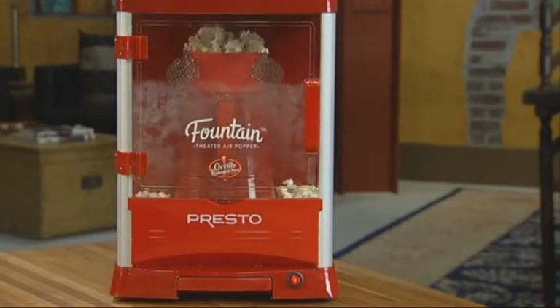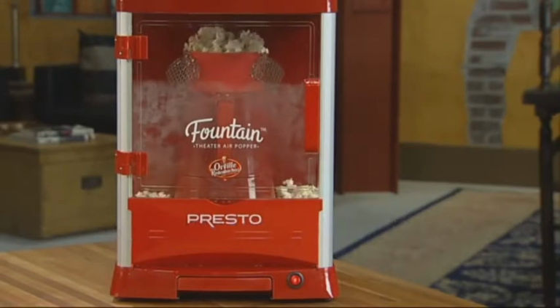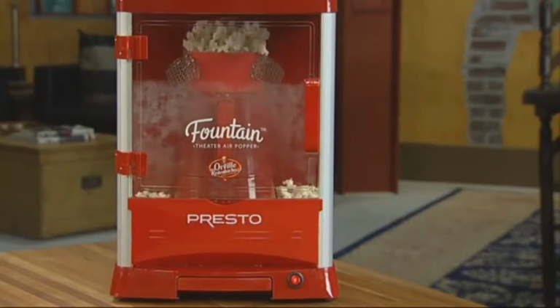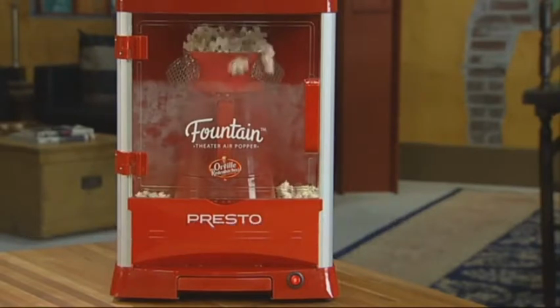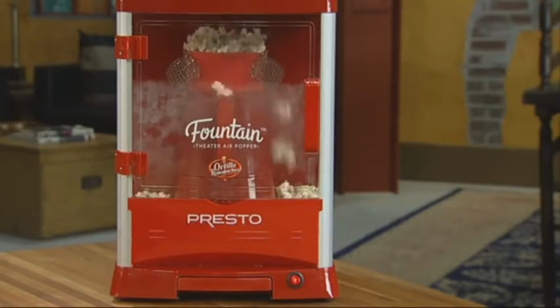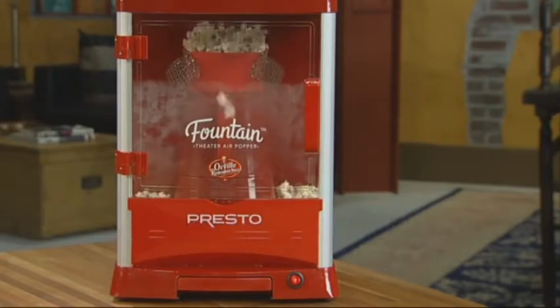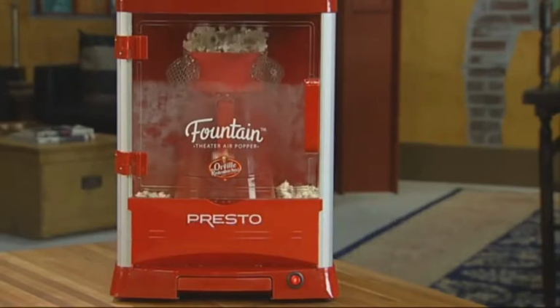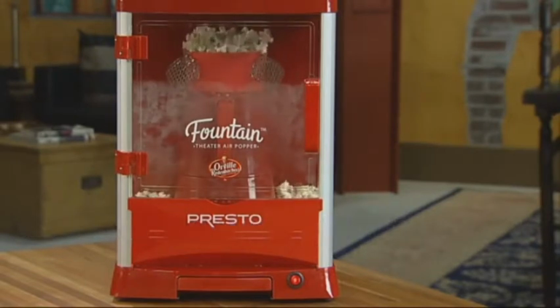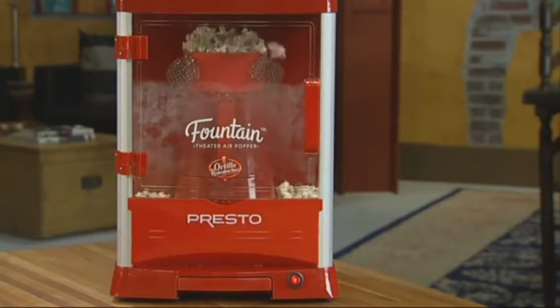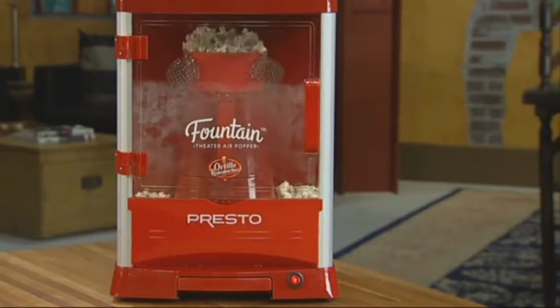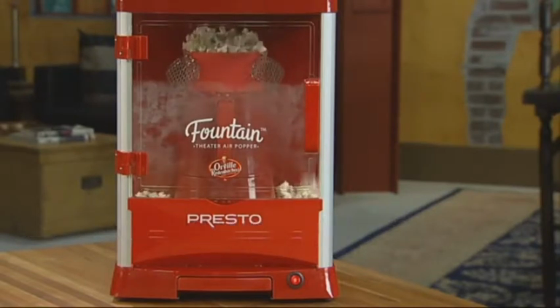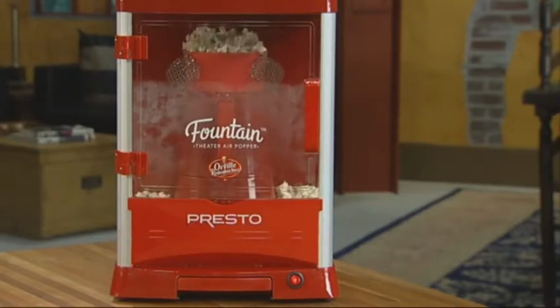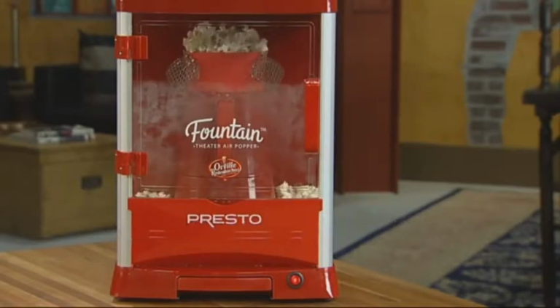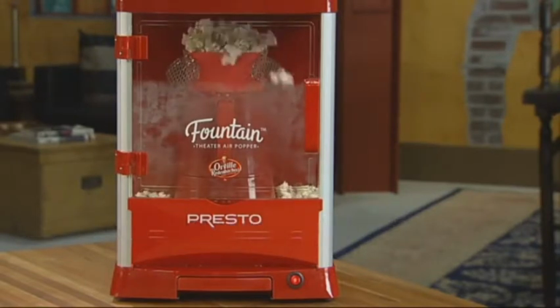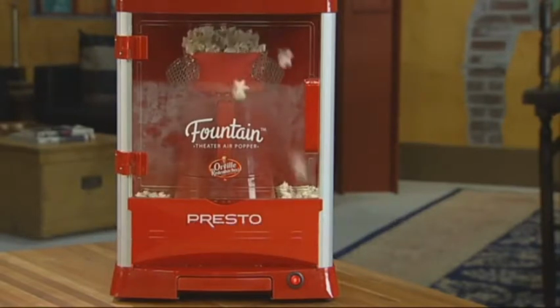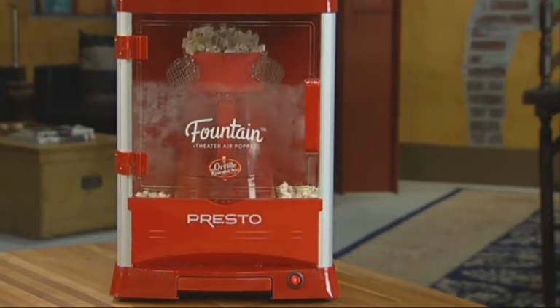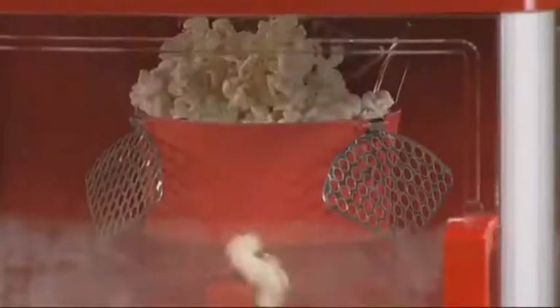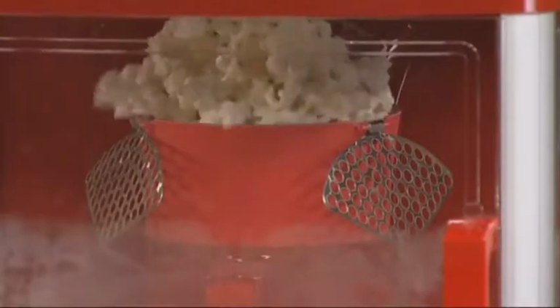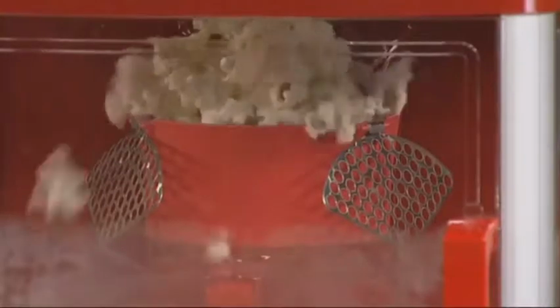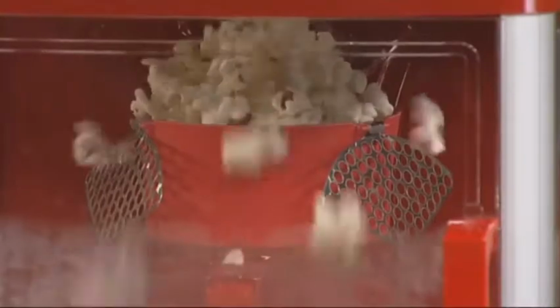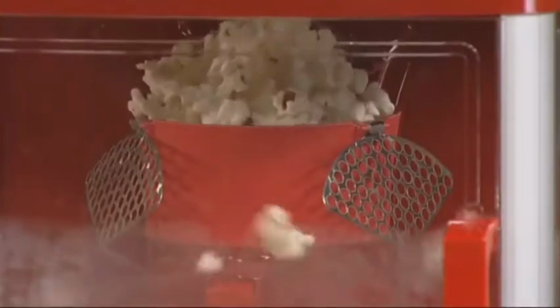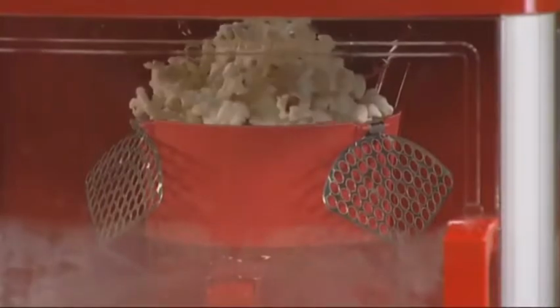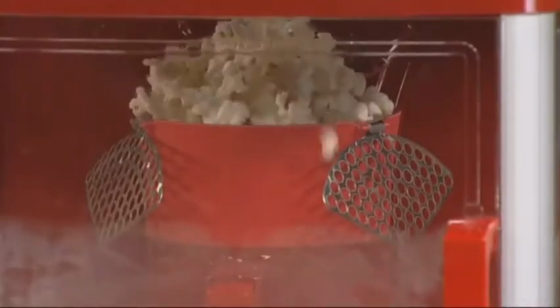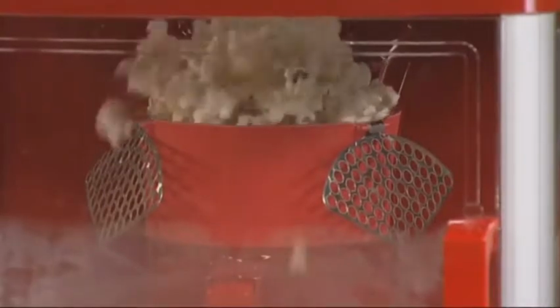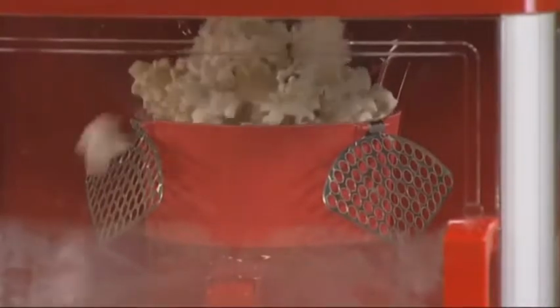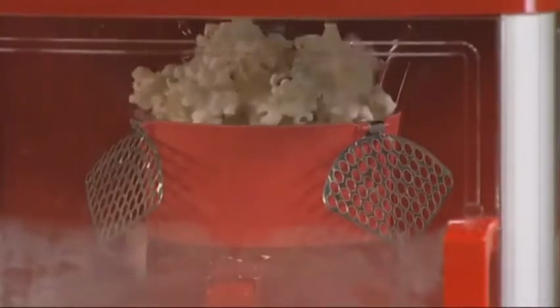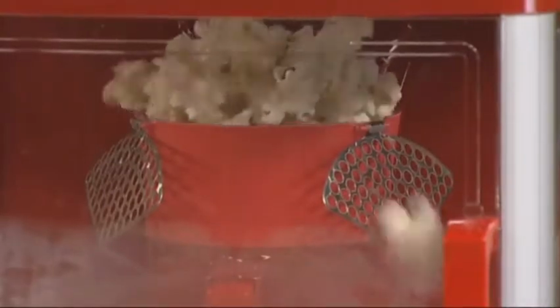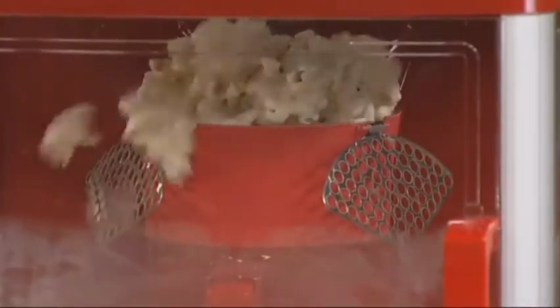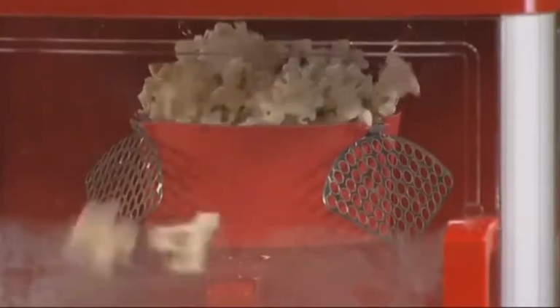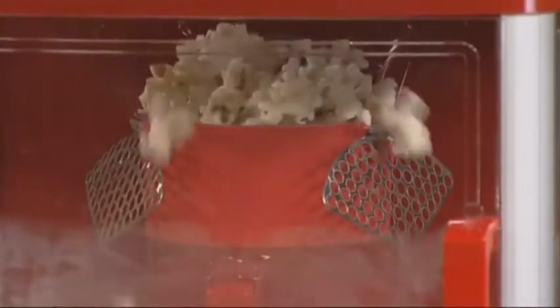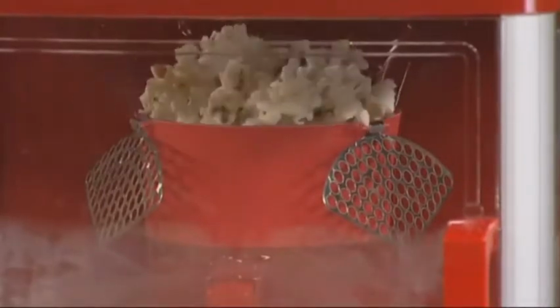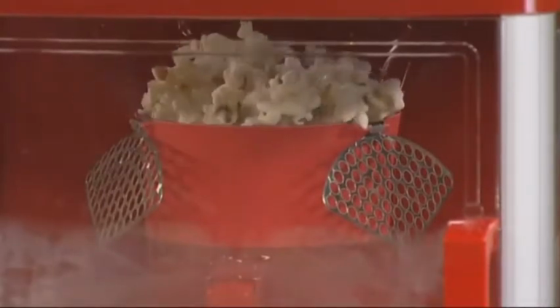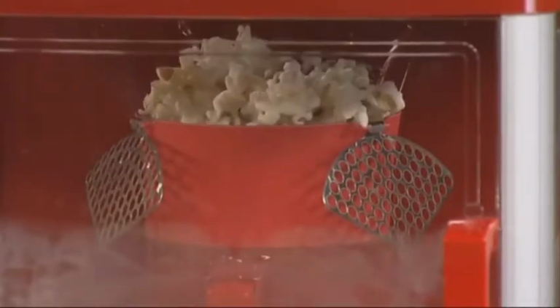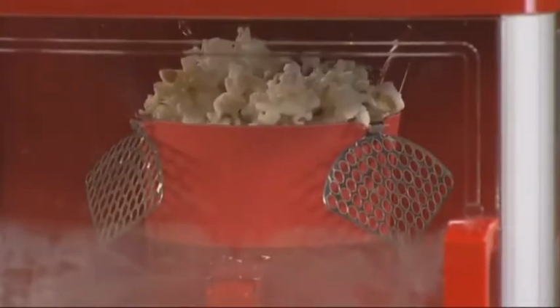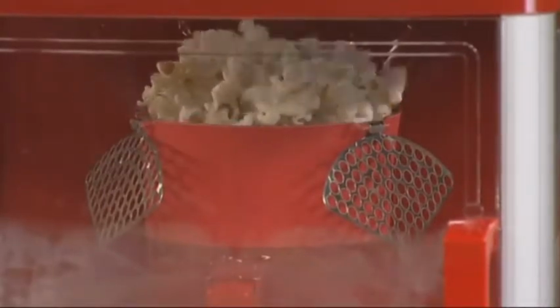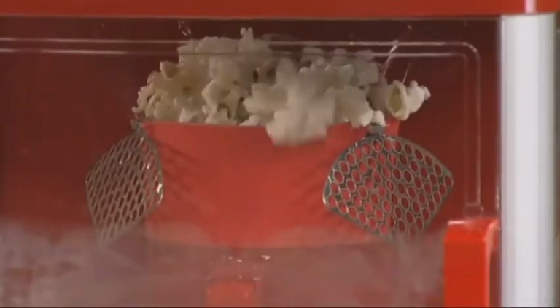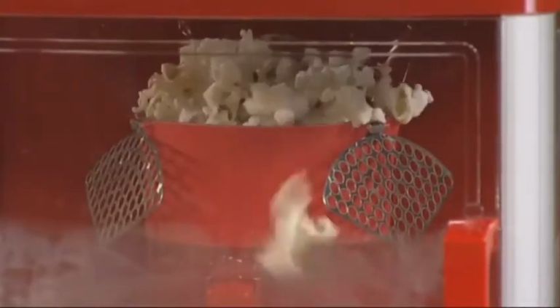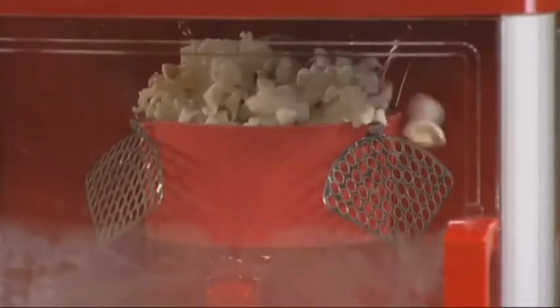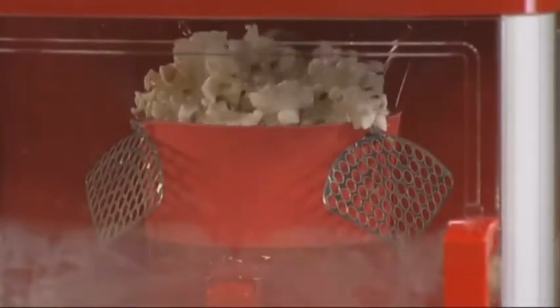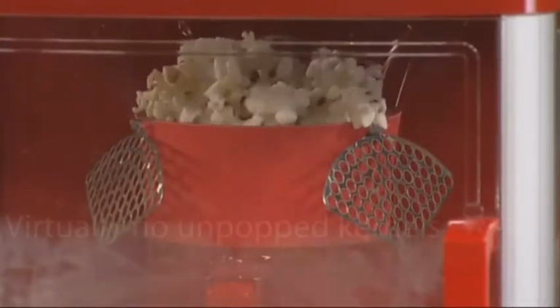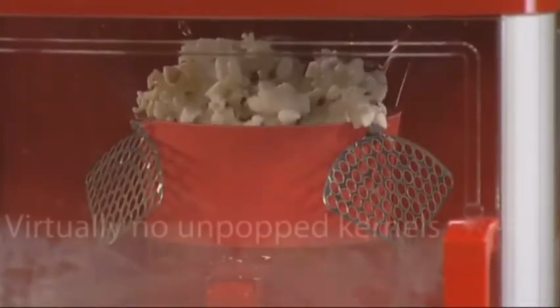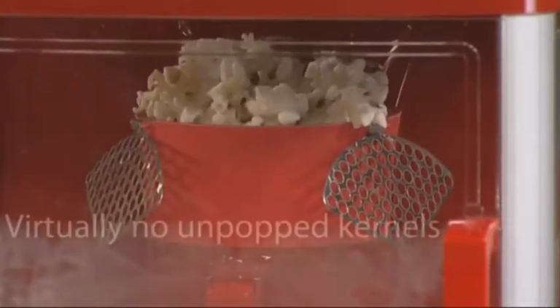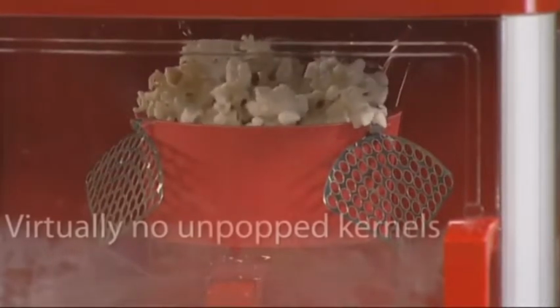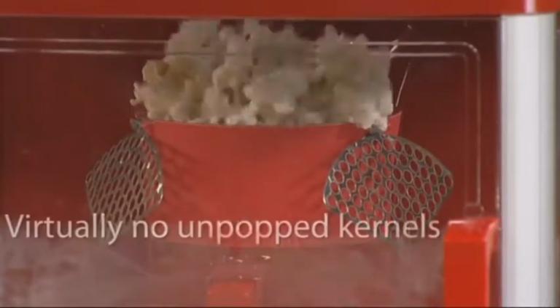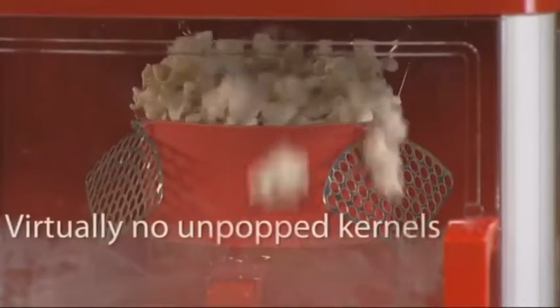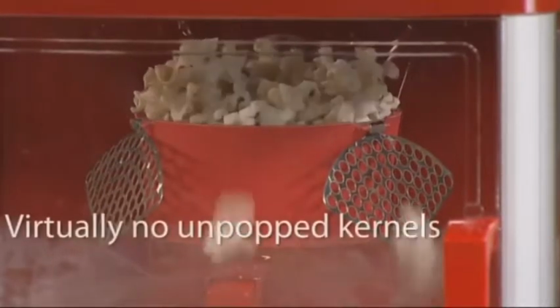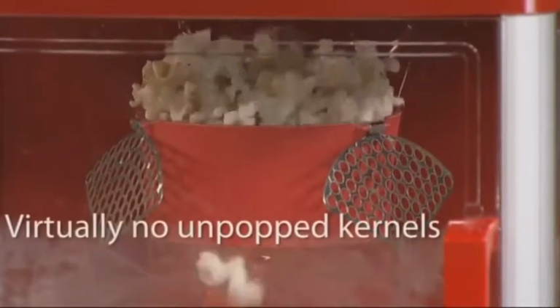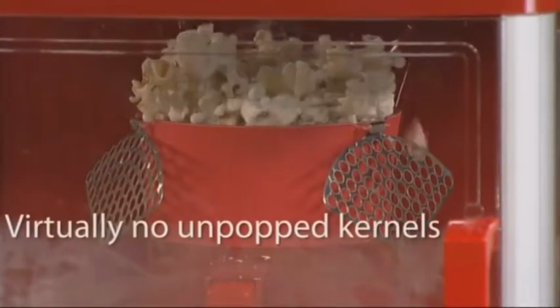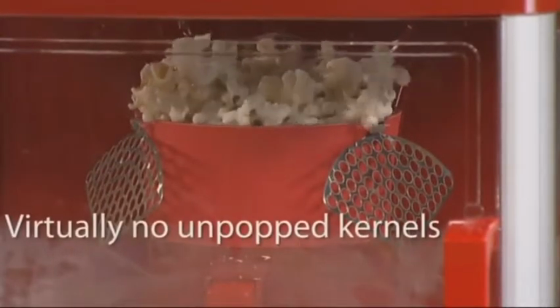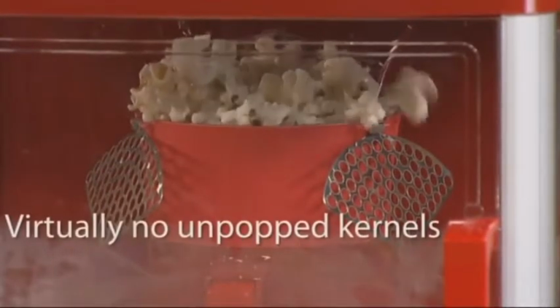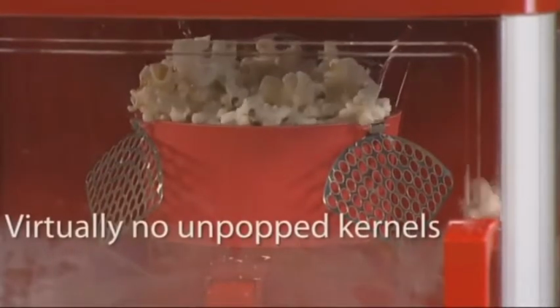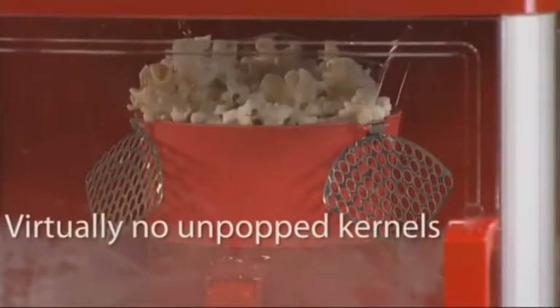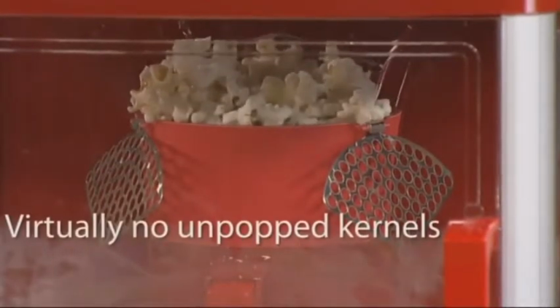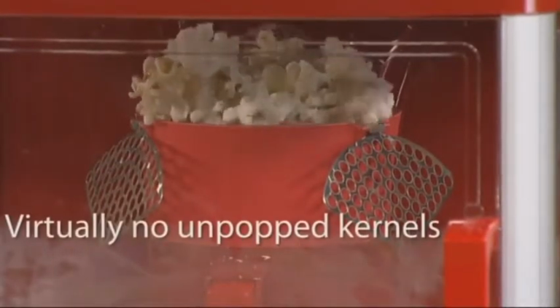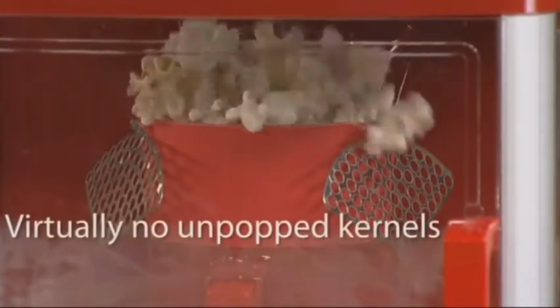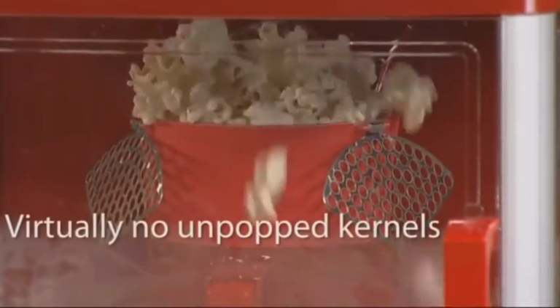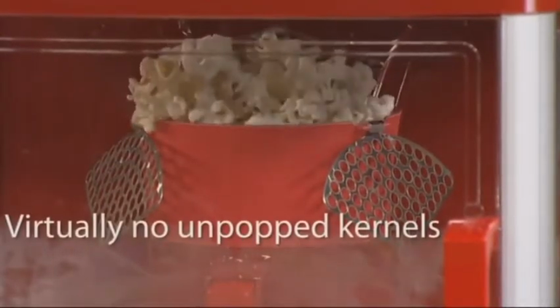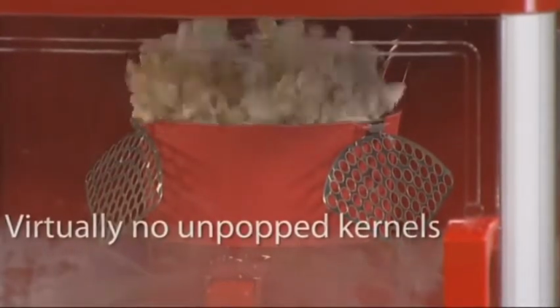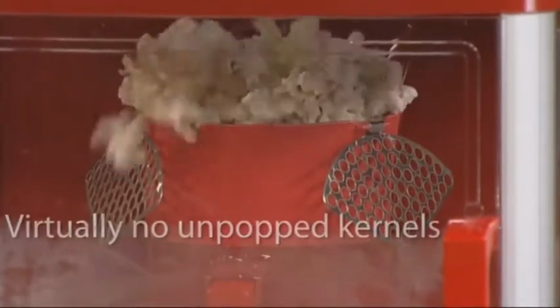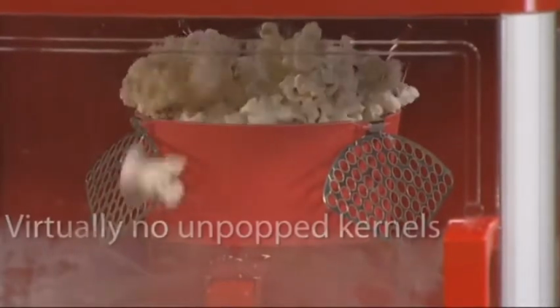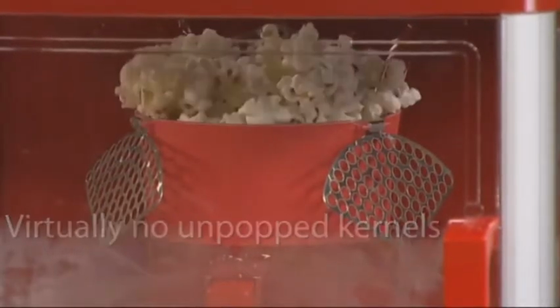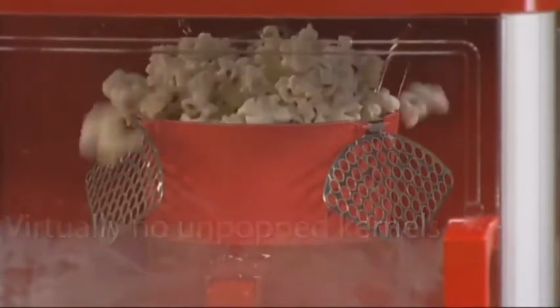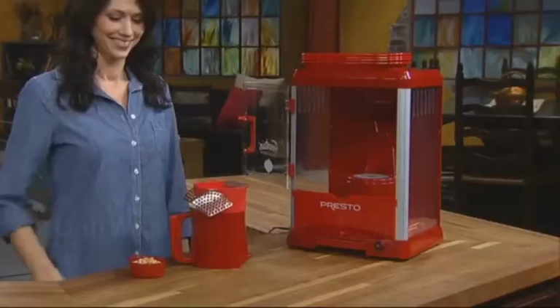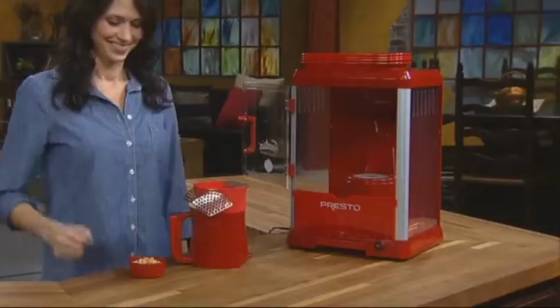The Fountain Theater Popper pops with hot air, not oil, for a low-fat treat — and there are virtually no unpopped kernels.